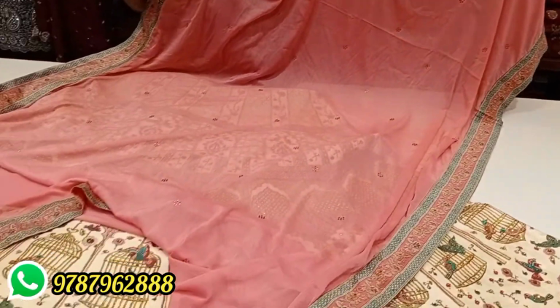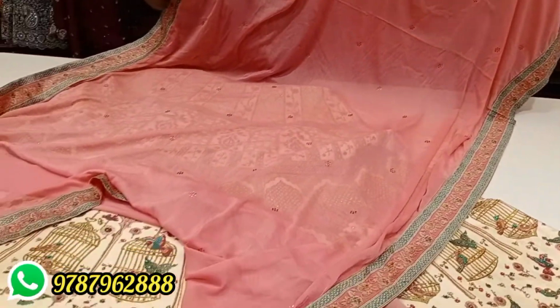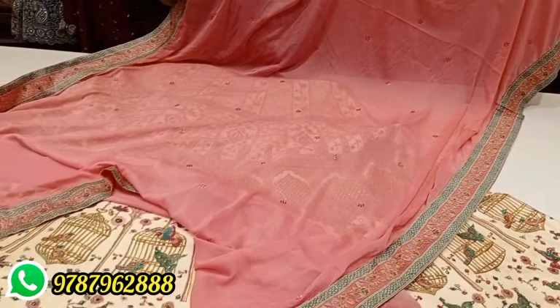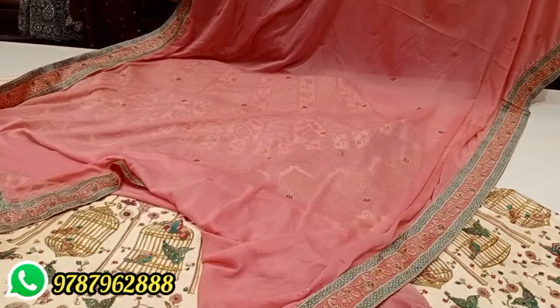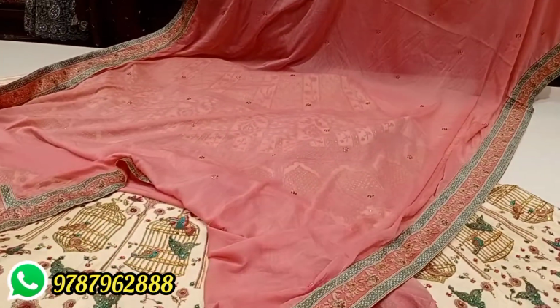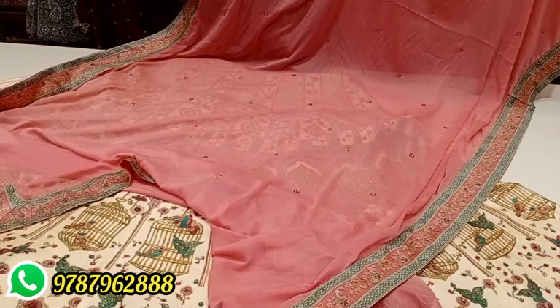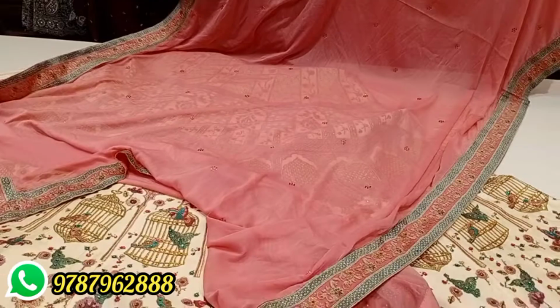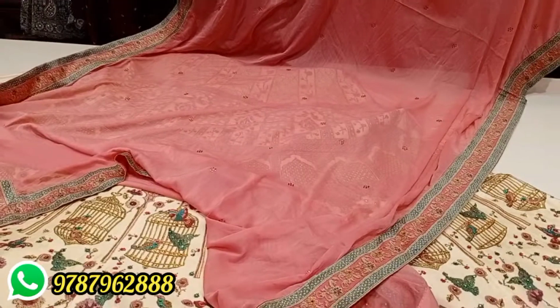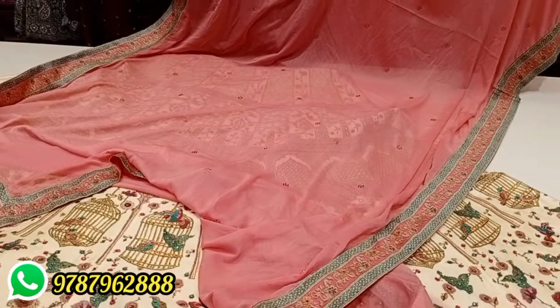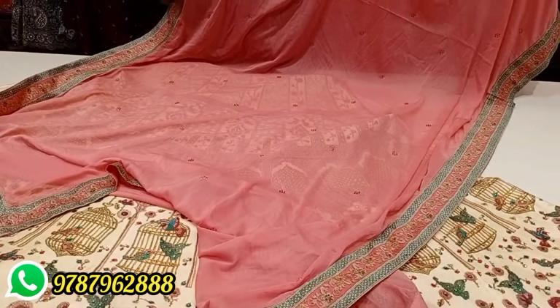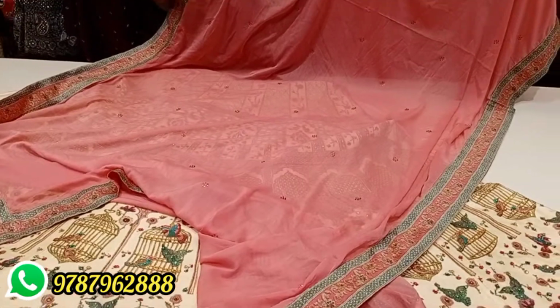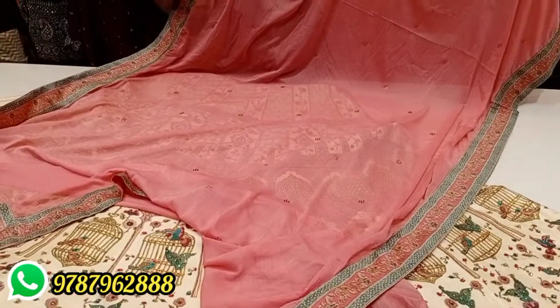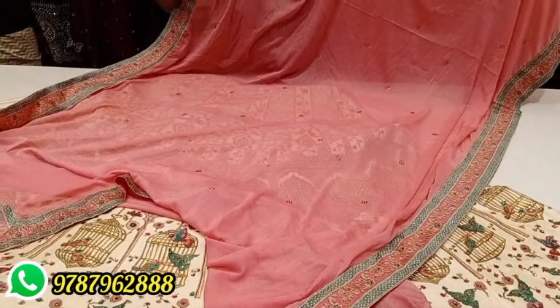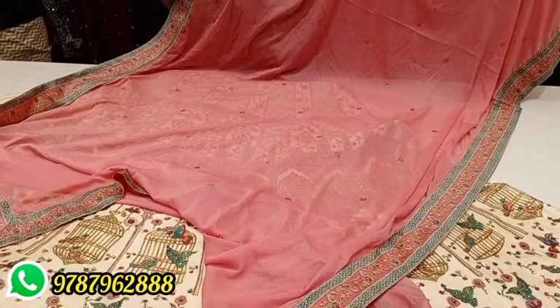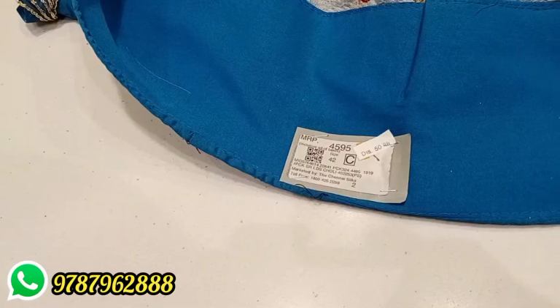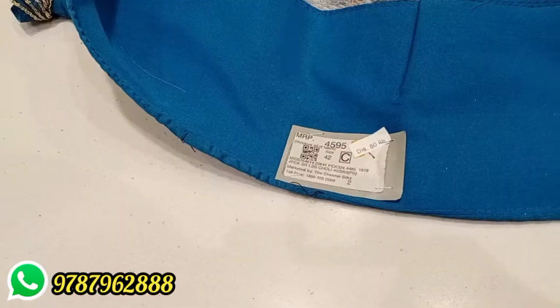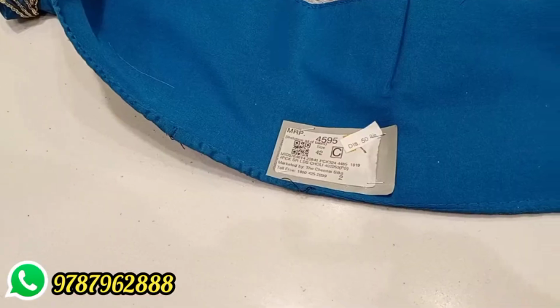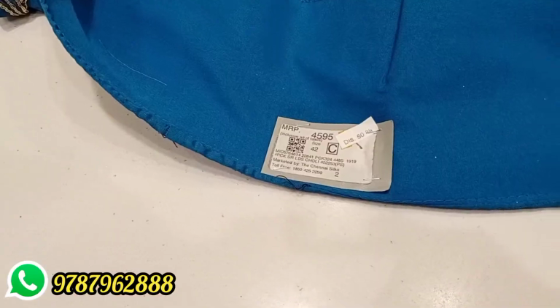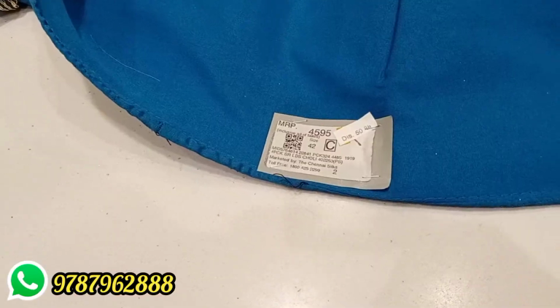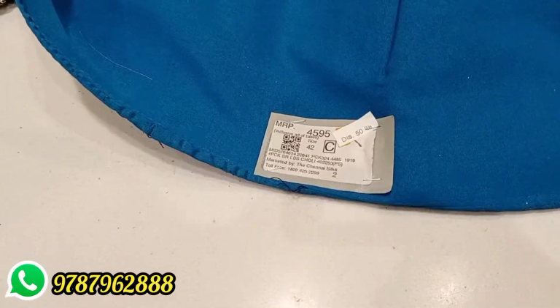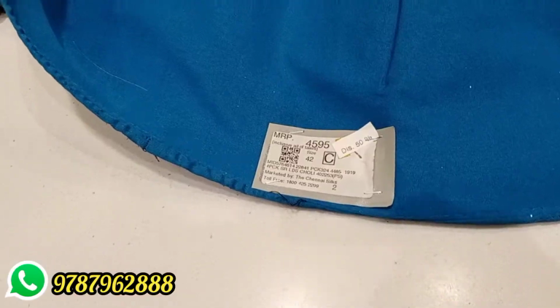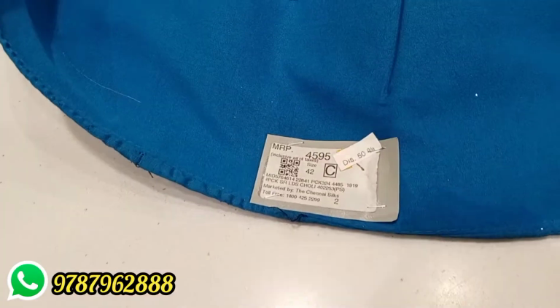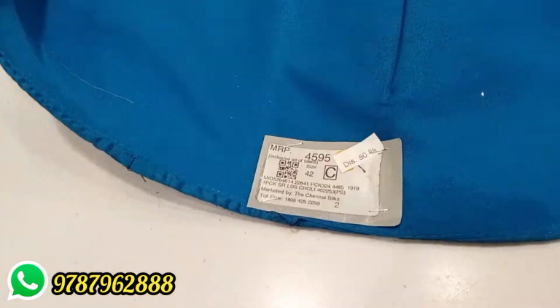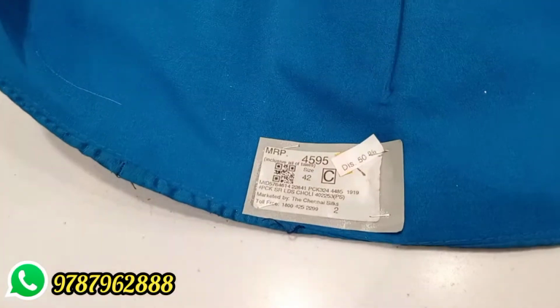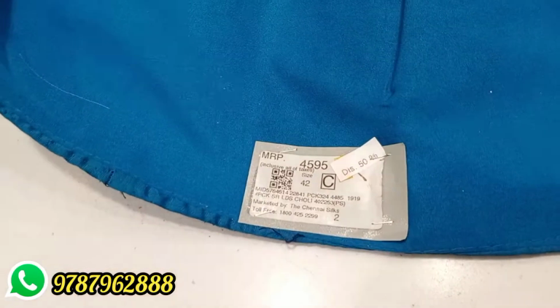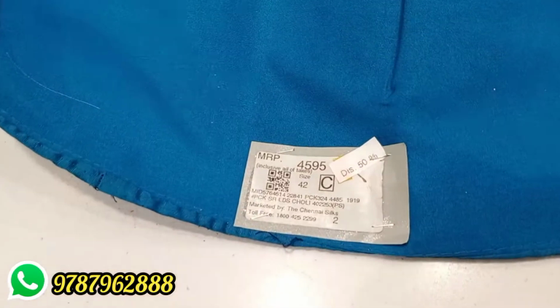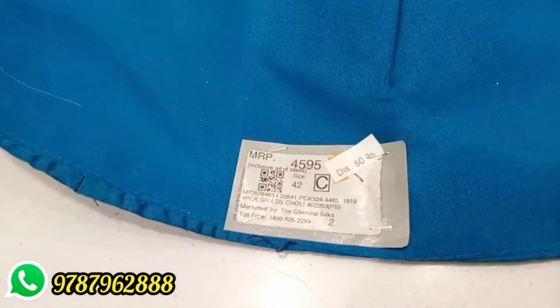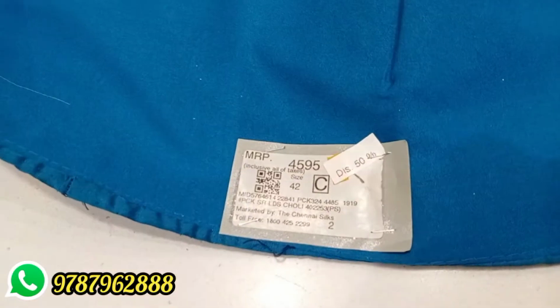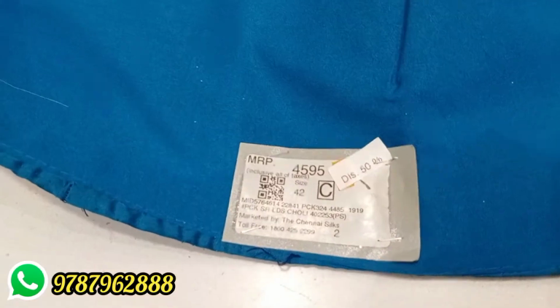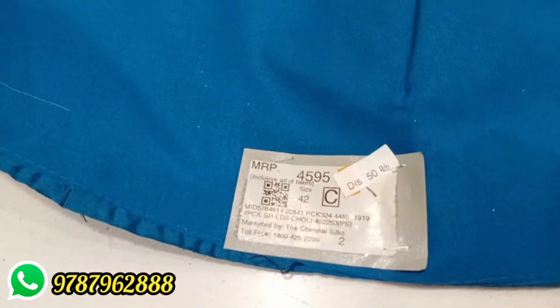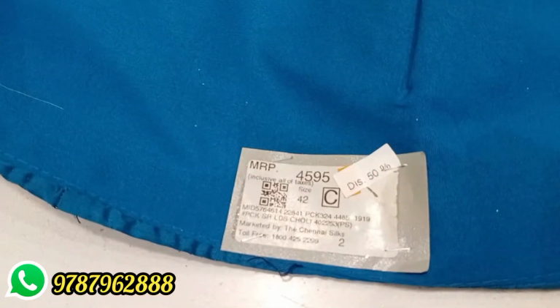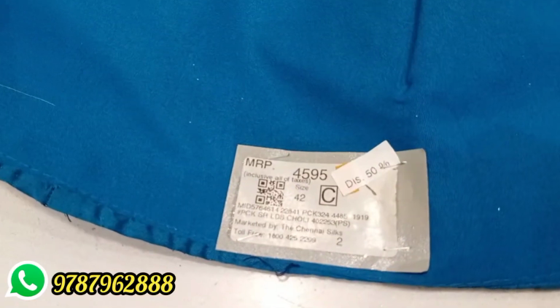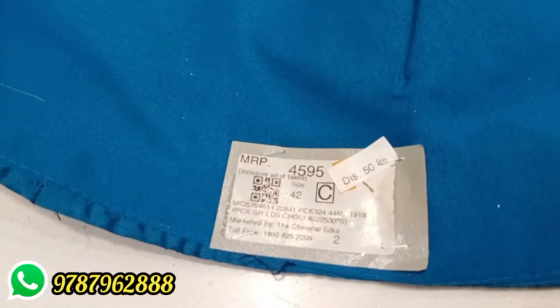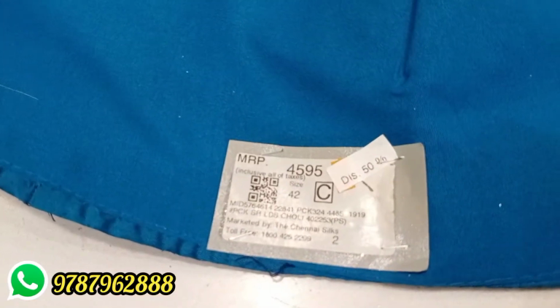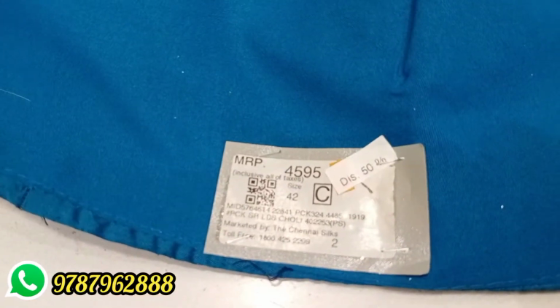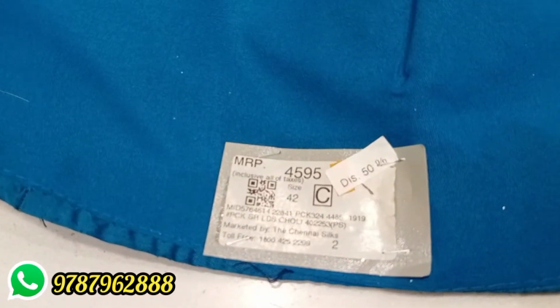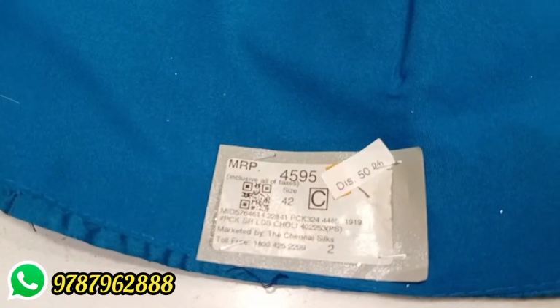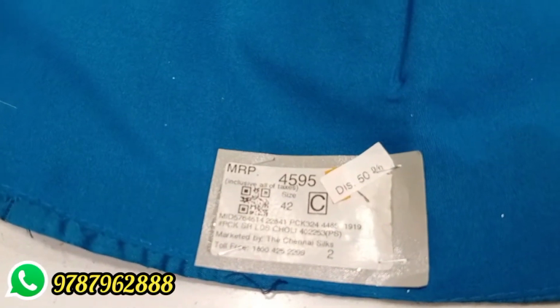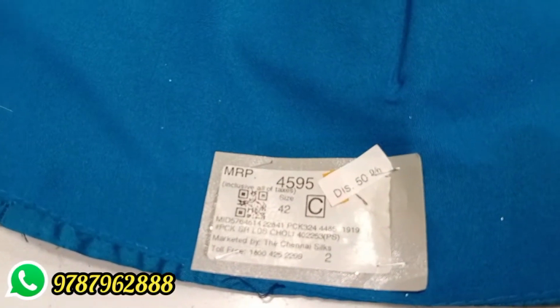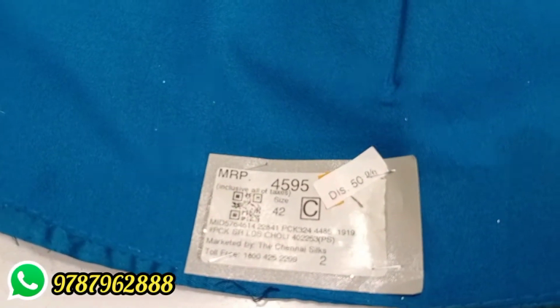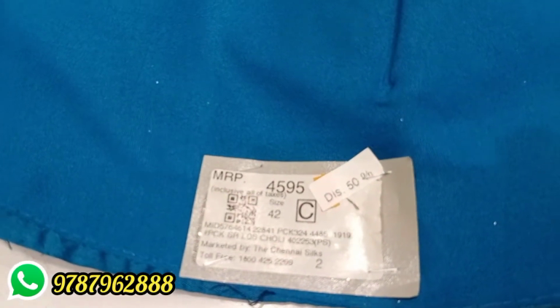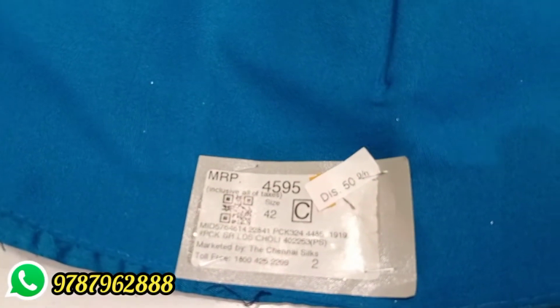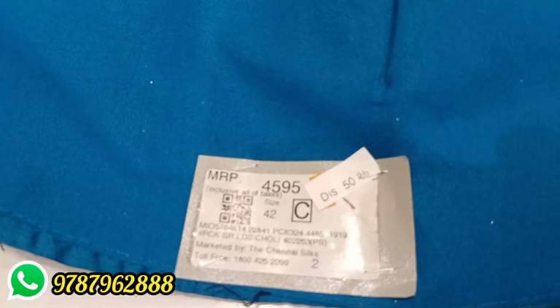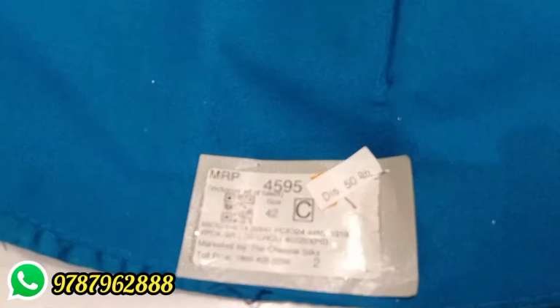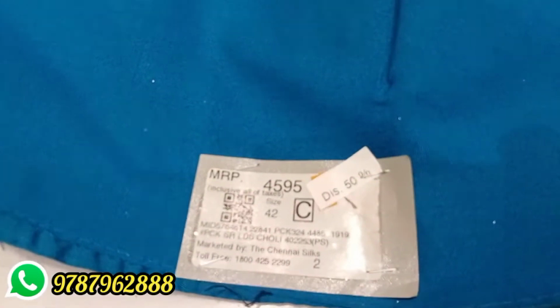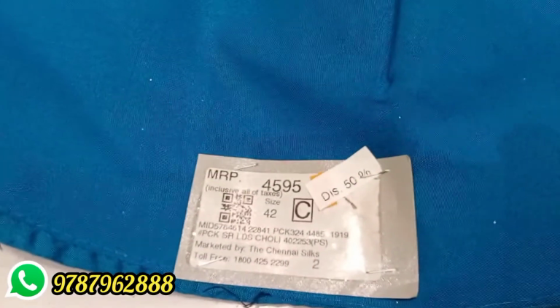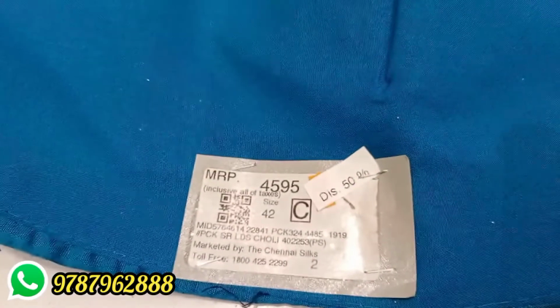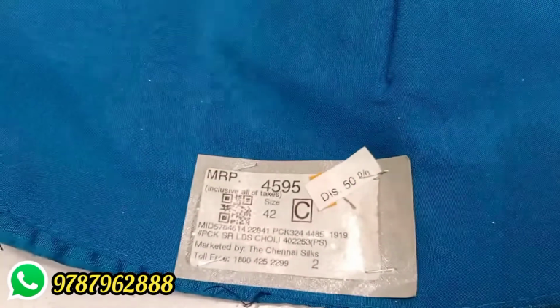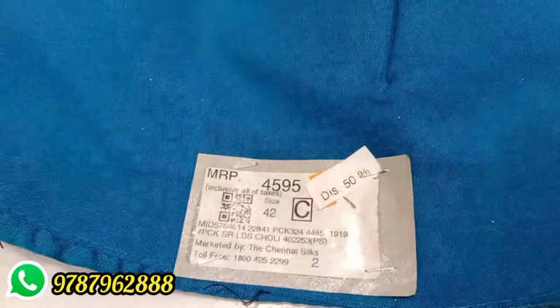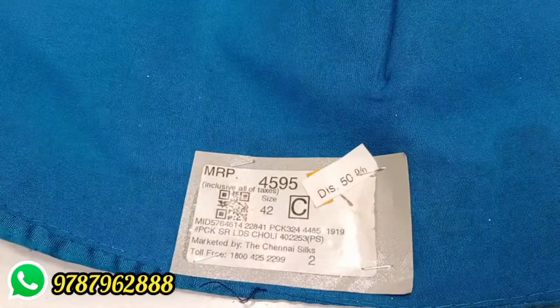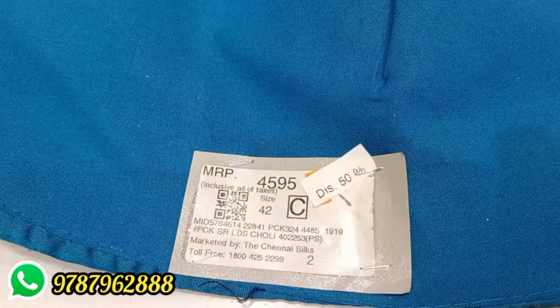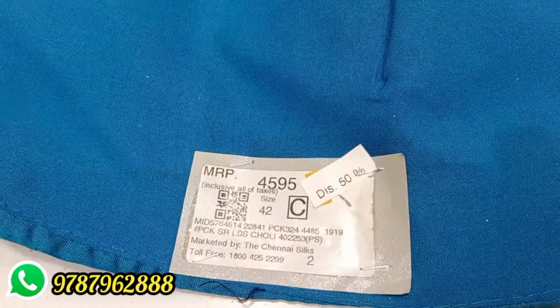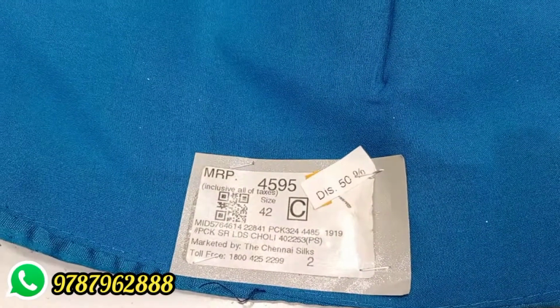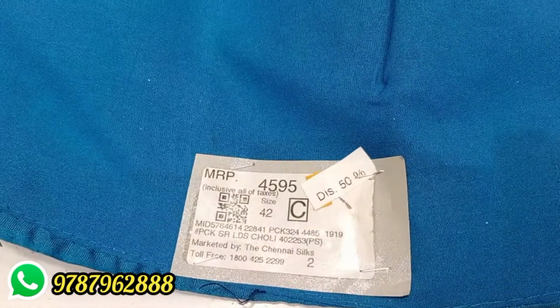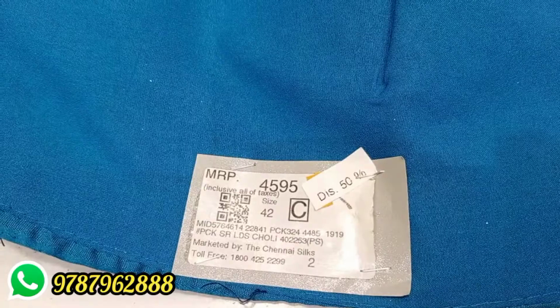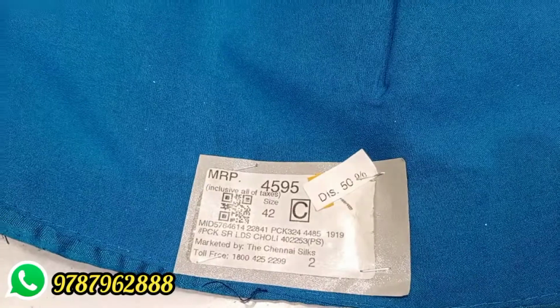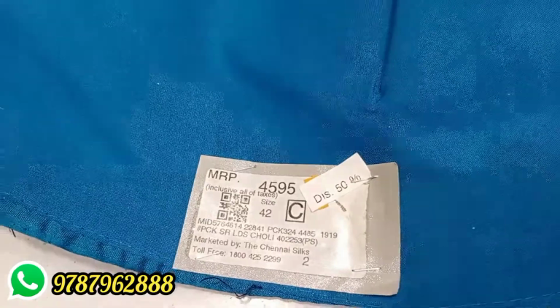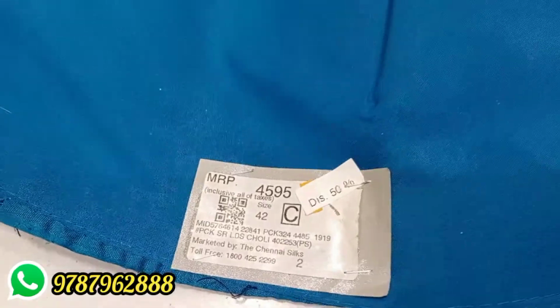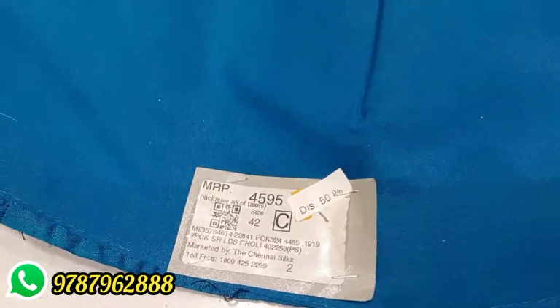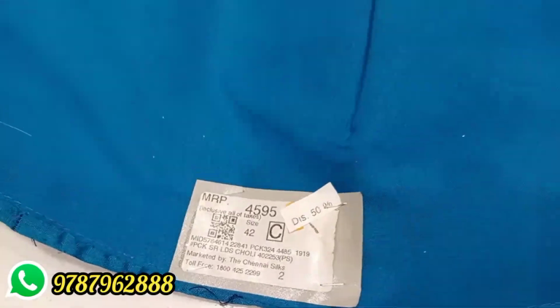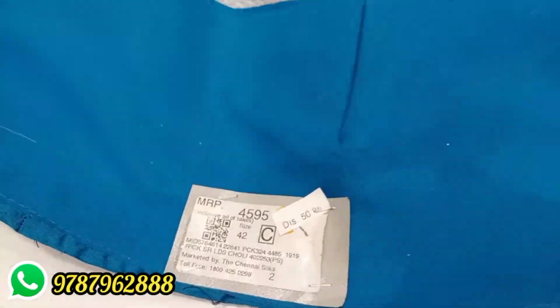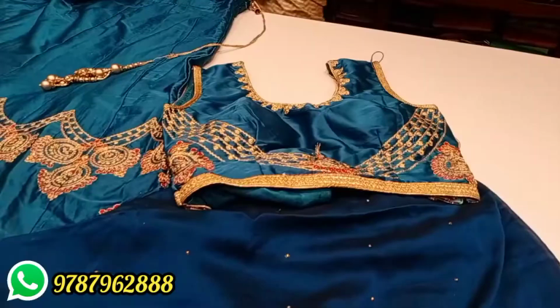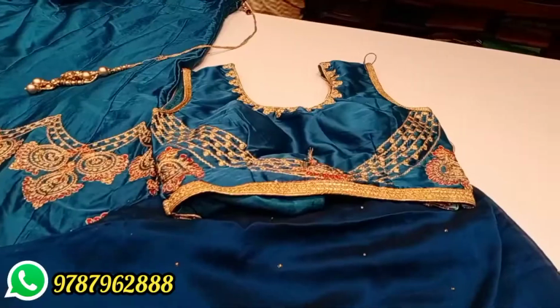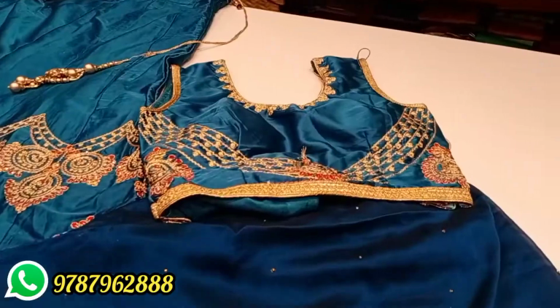You can see it in blue color. This is priced at Rs. 4,595, and the discounted price is Rs. 2,298.